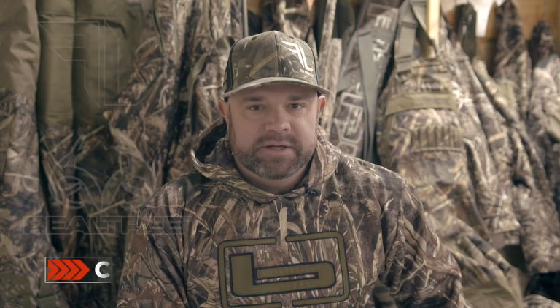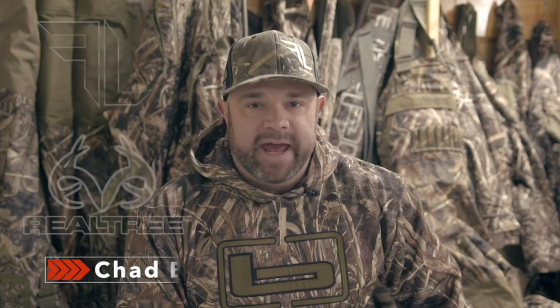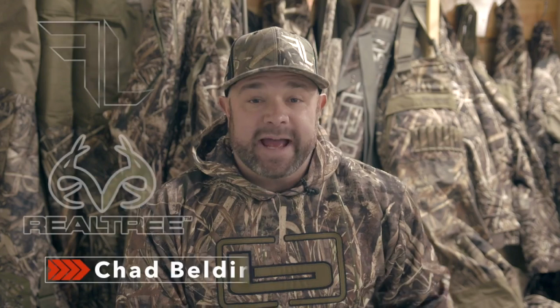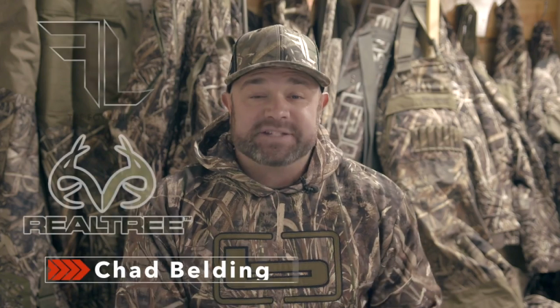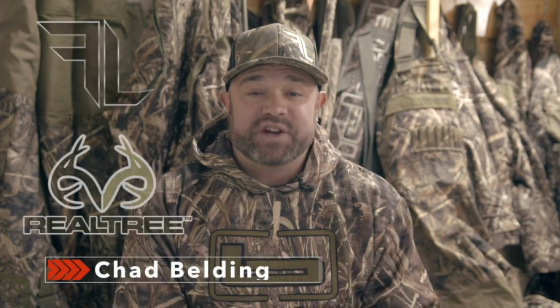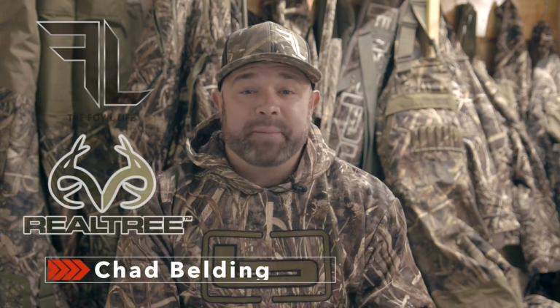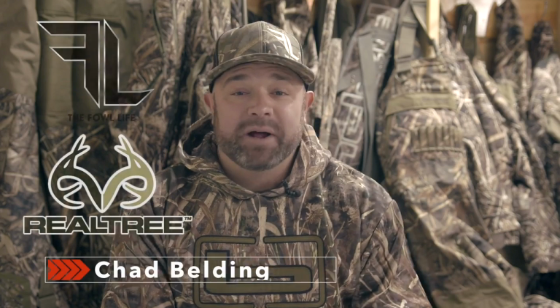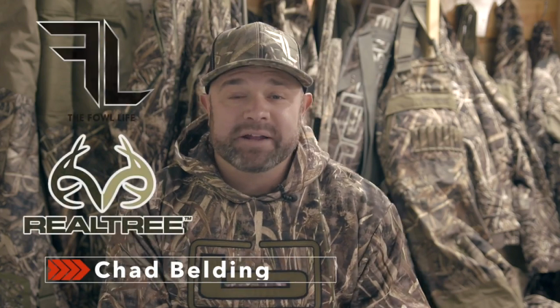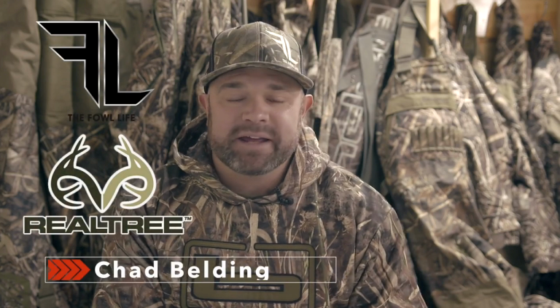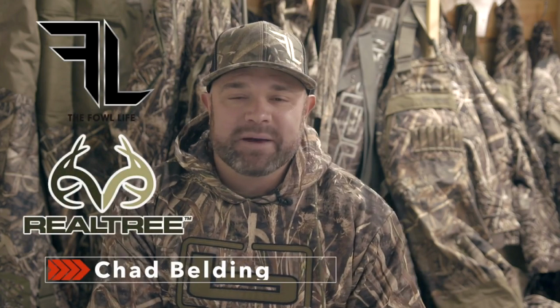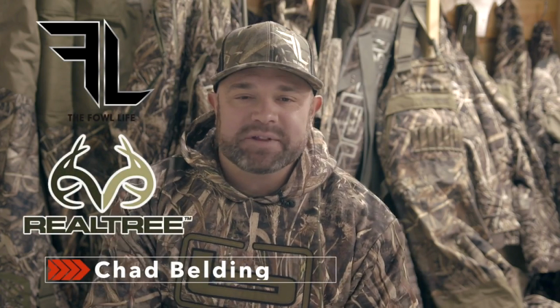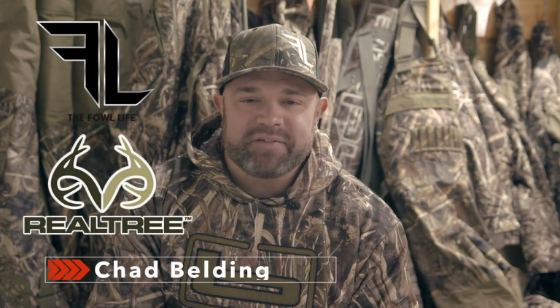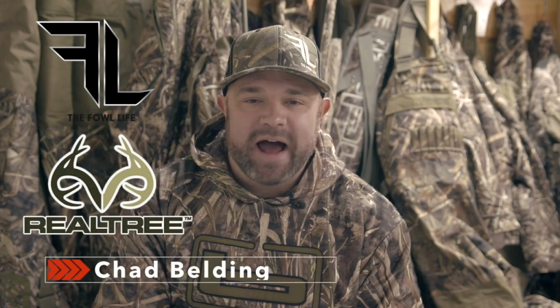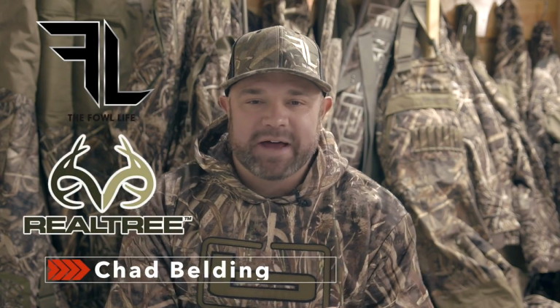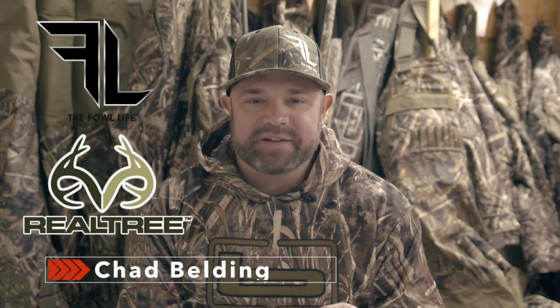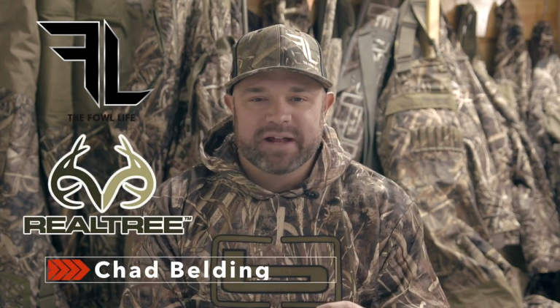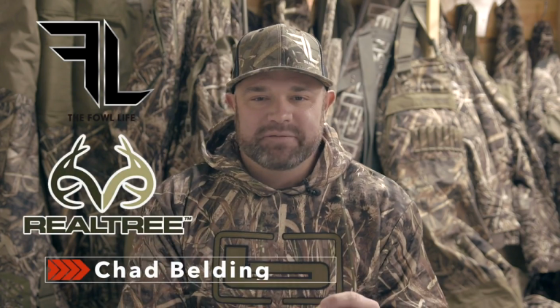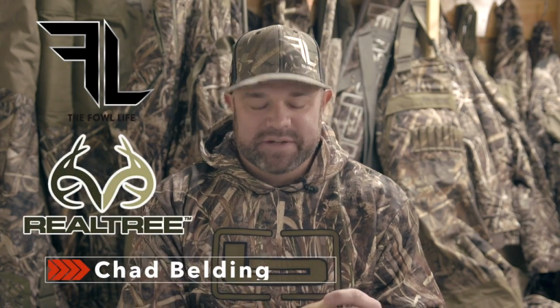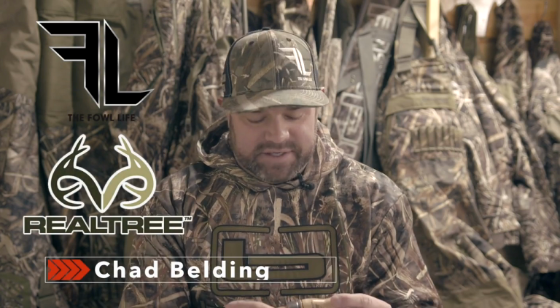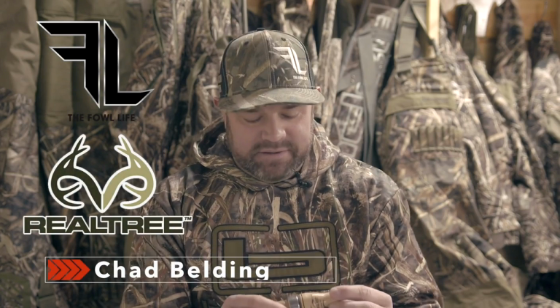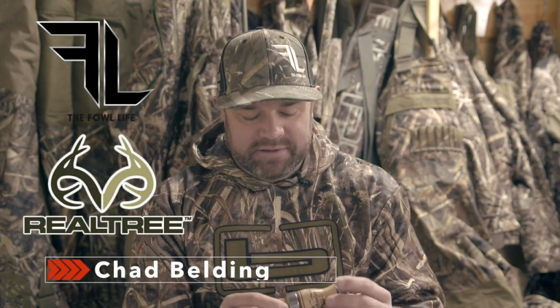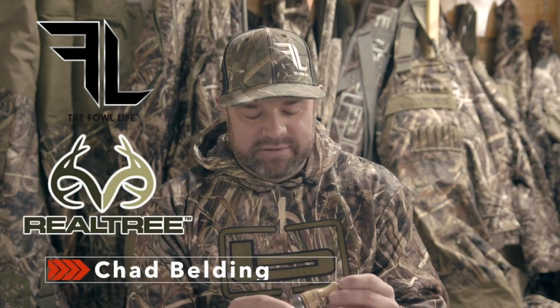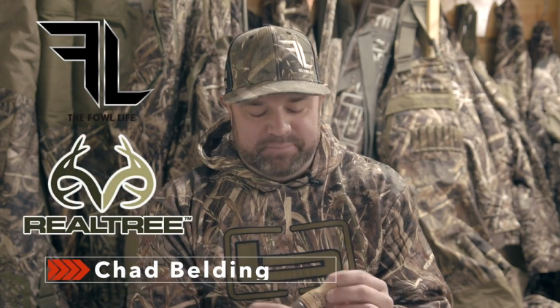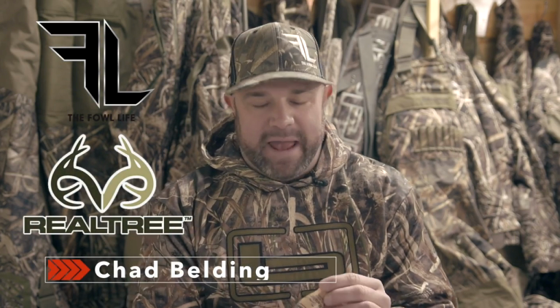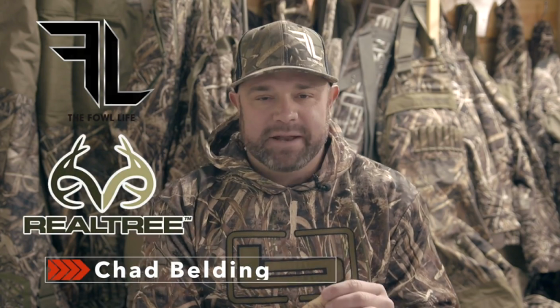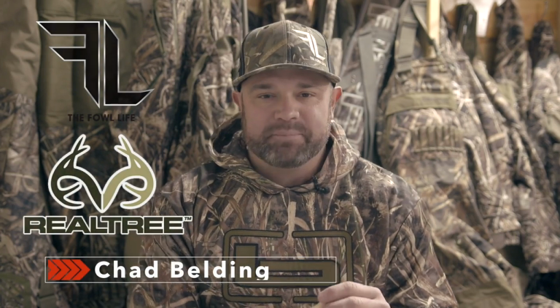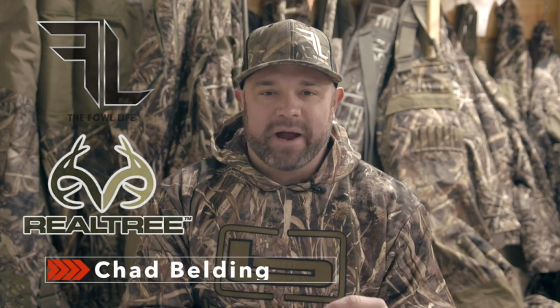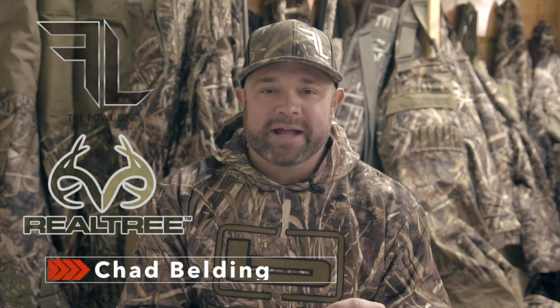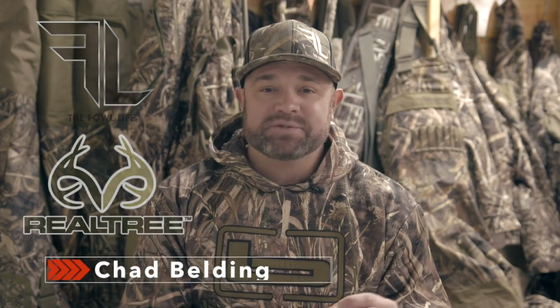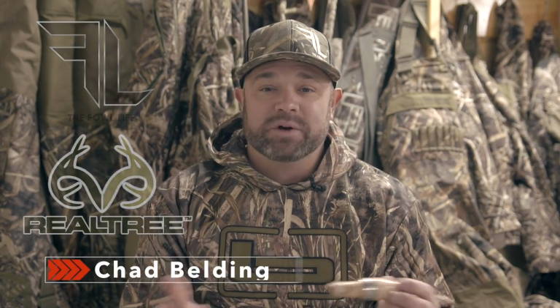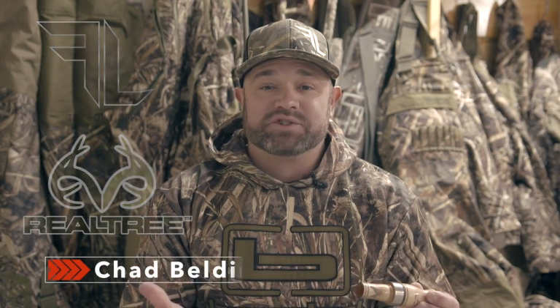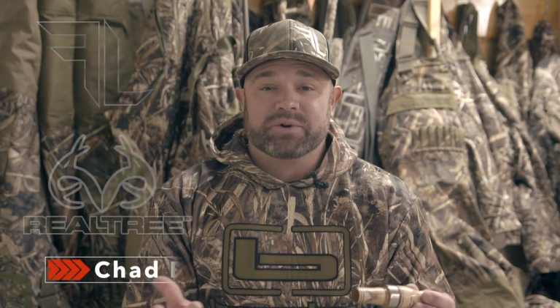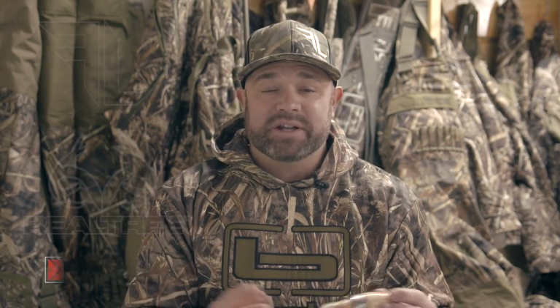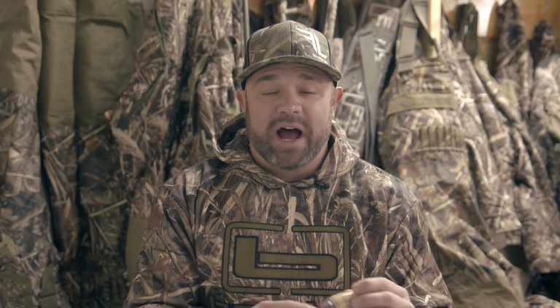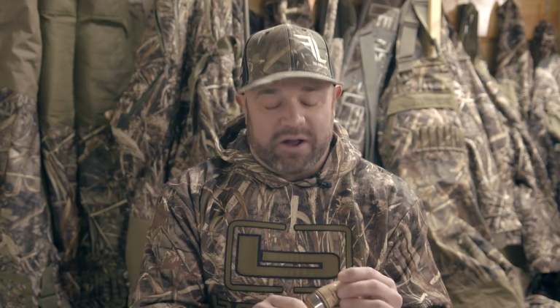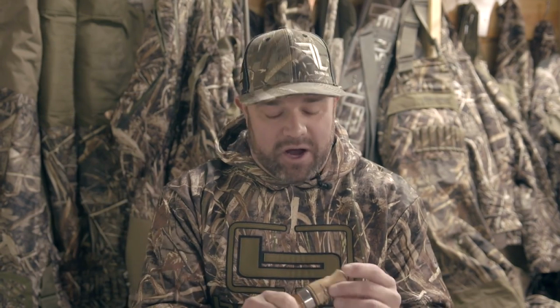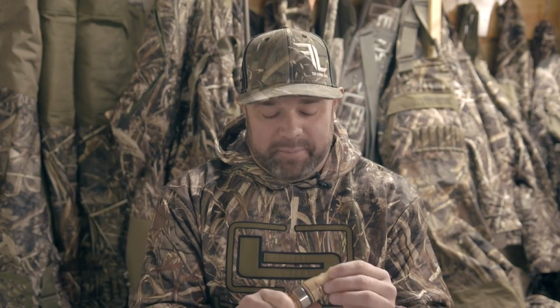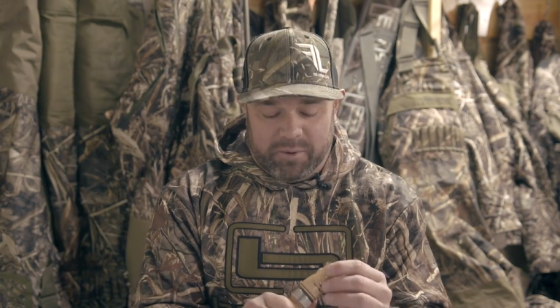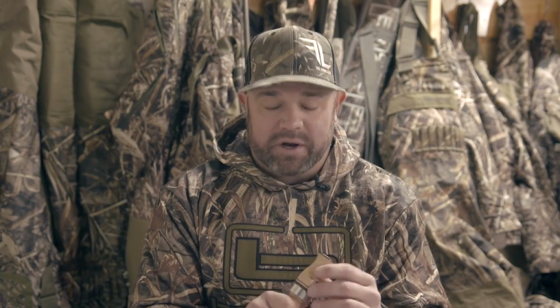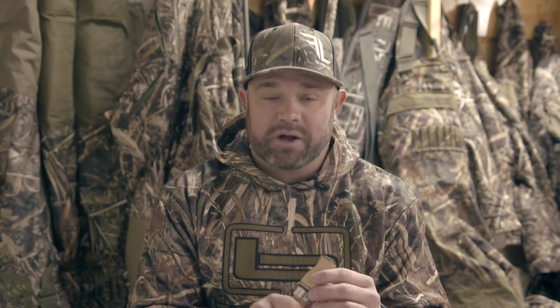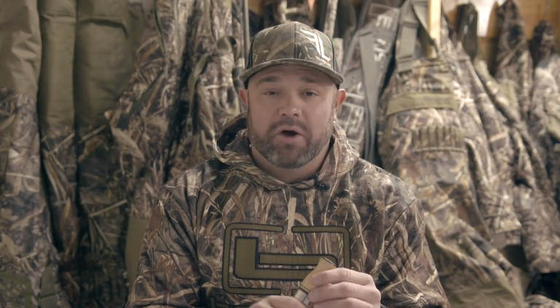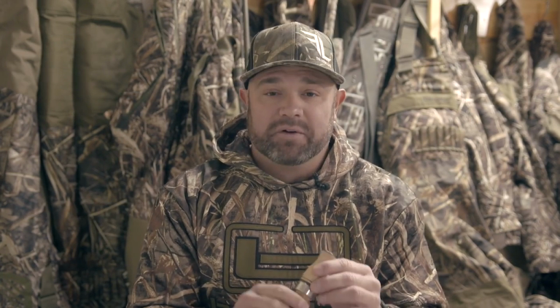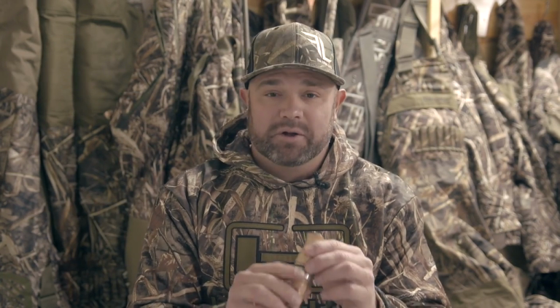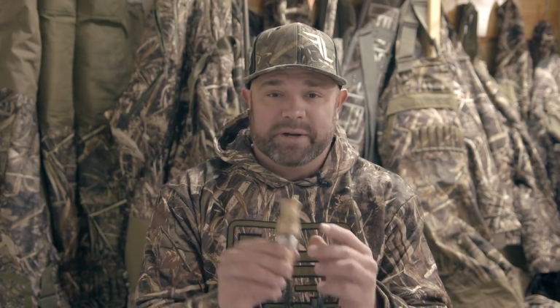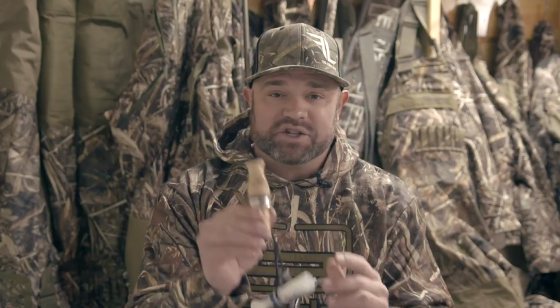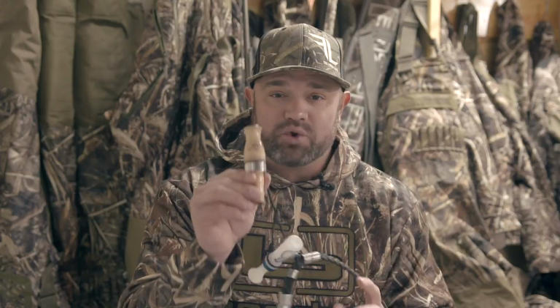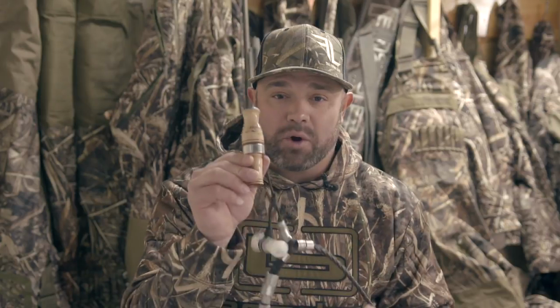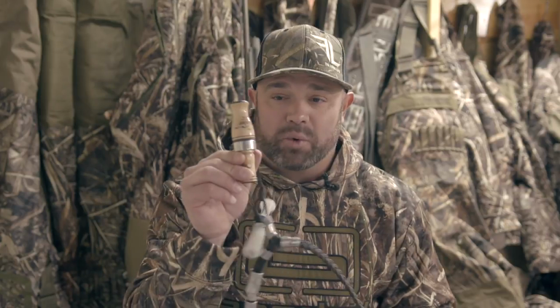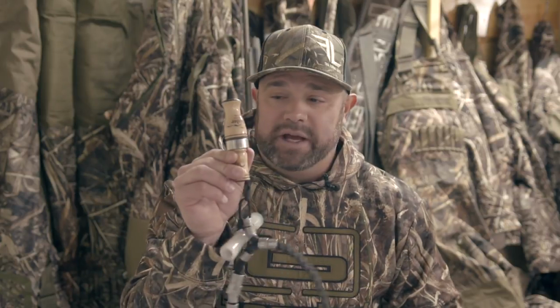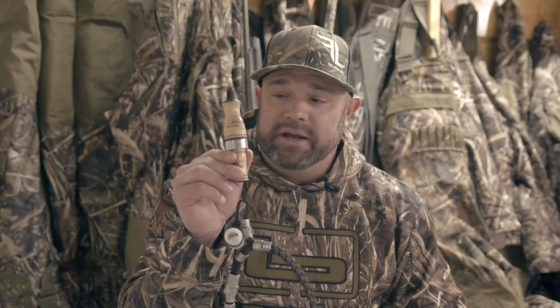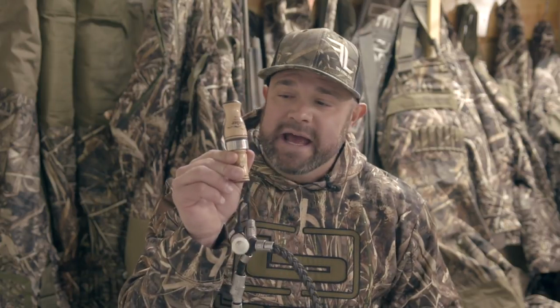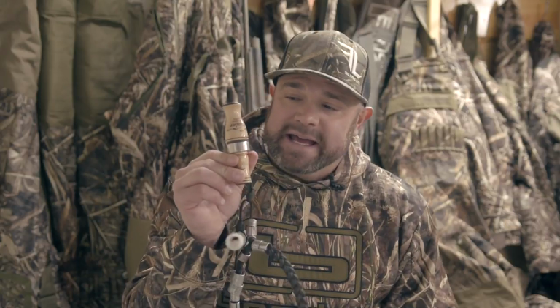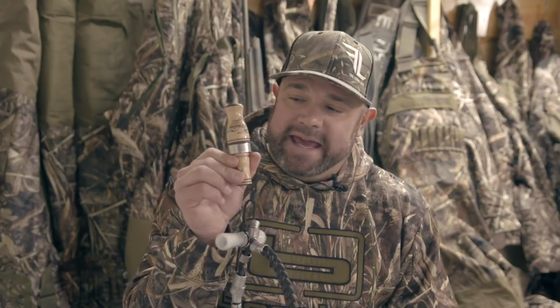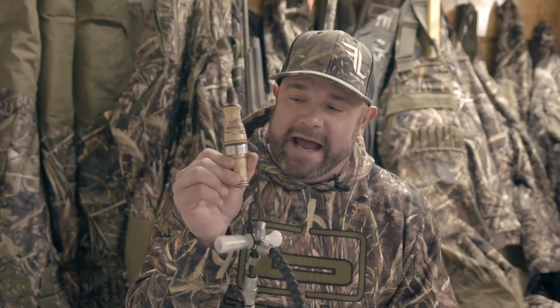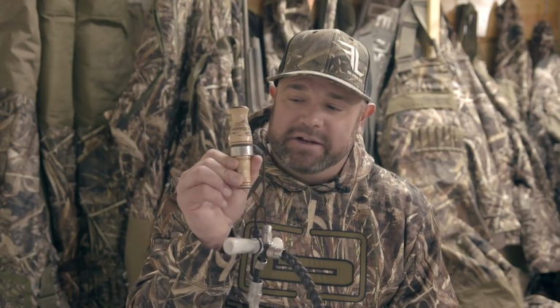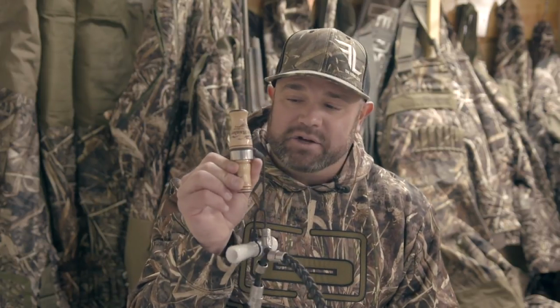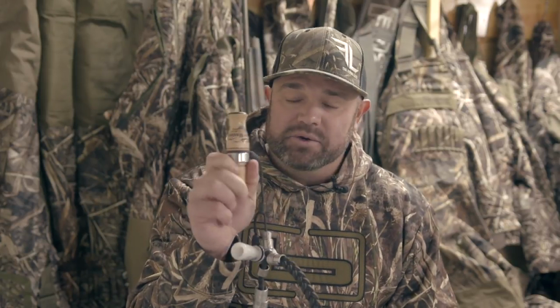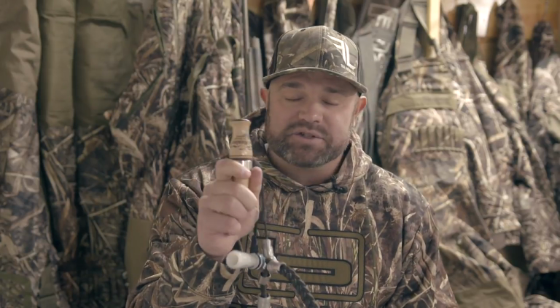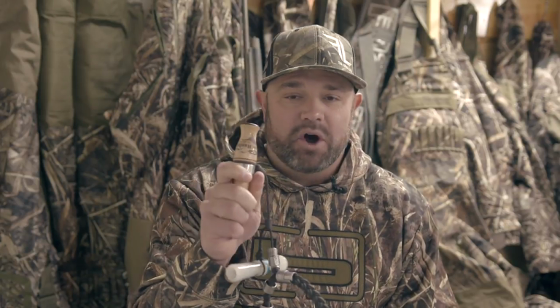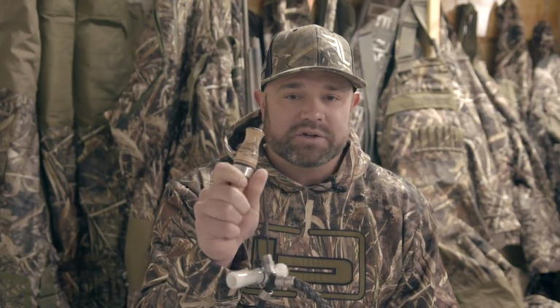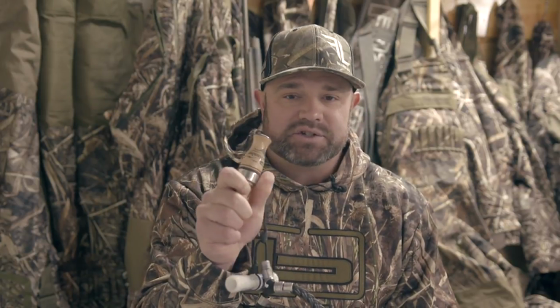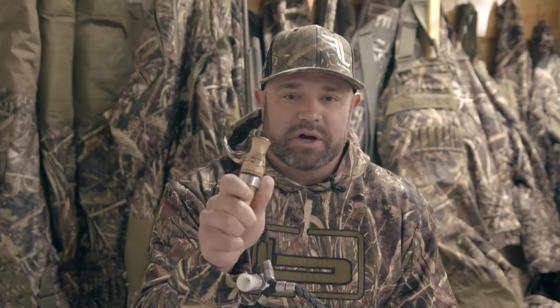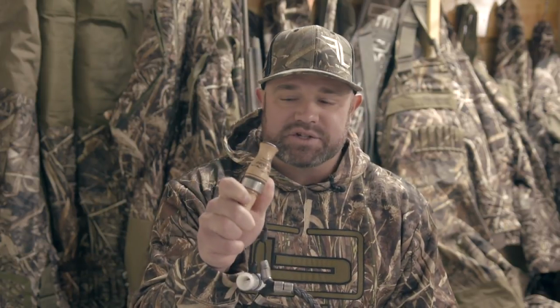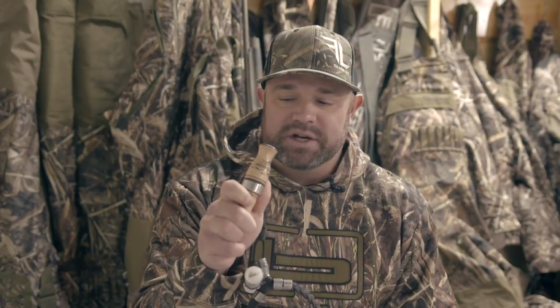Hey guys, Chad Belding again with the Fowl Life Television, Banded Brands, Realtree.com here. We're going to go over a little bit of short reed Canada Goose Call instruction.